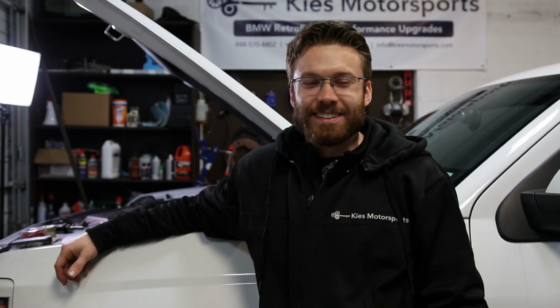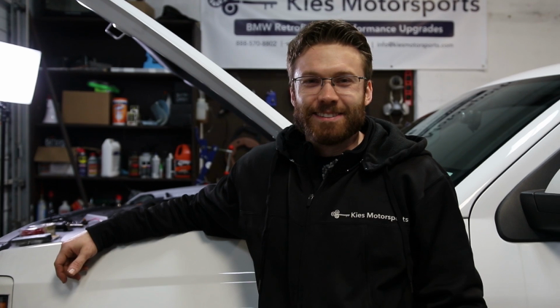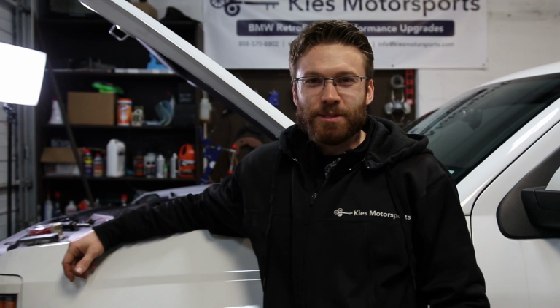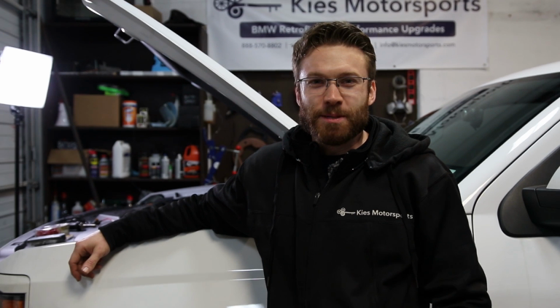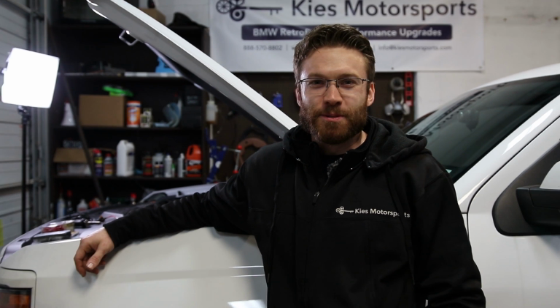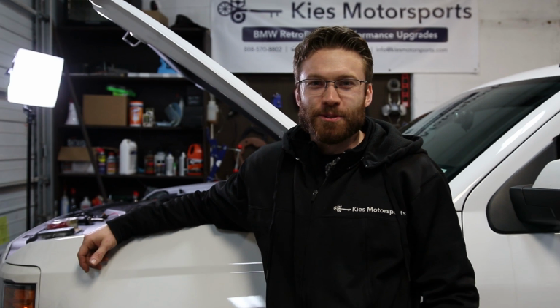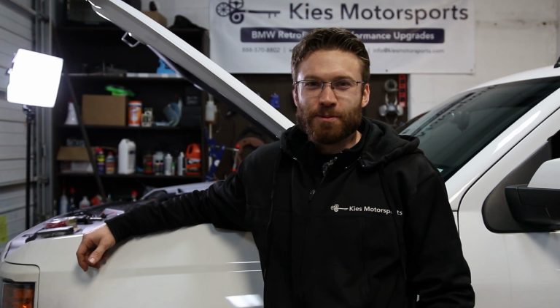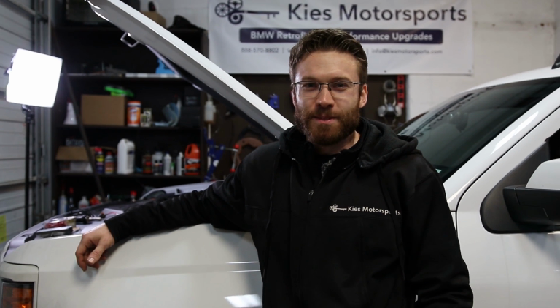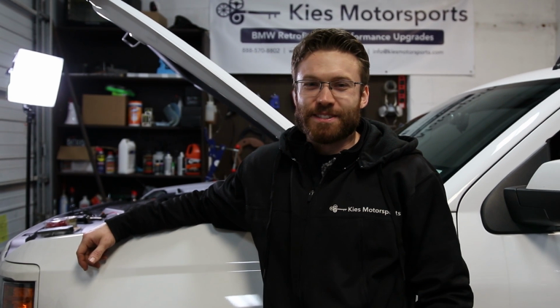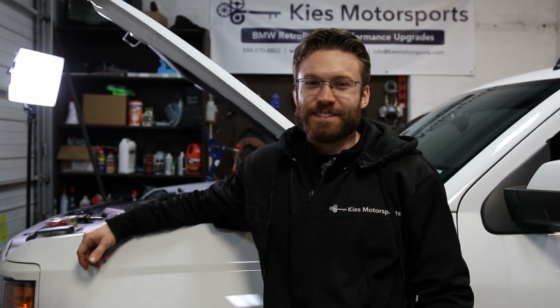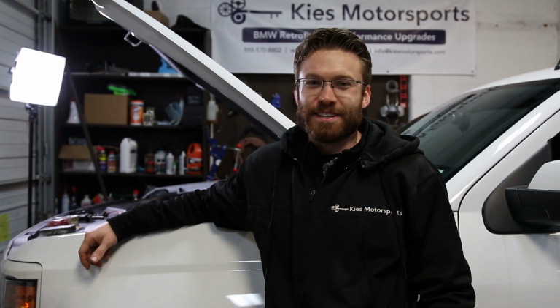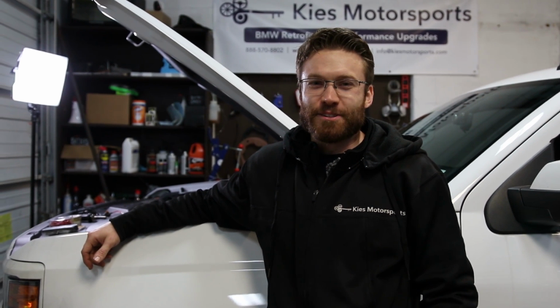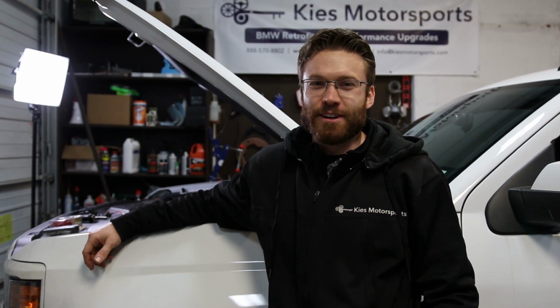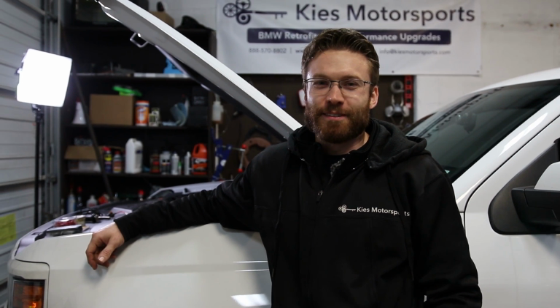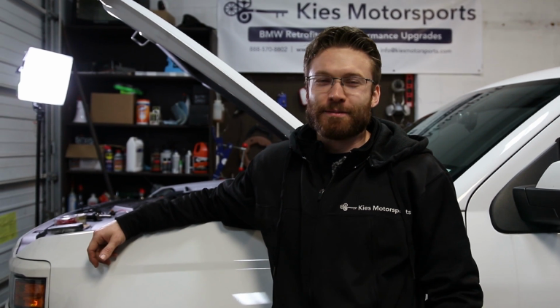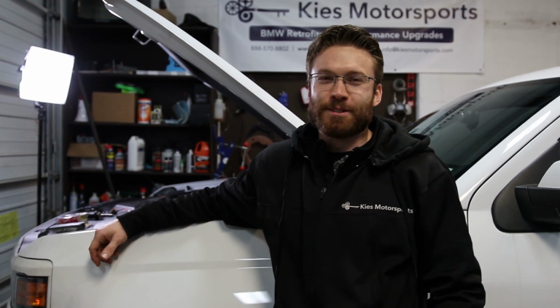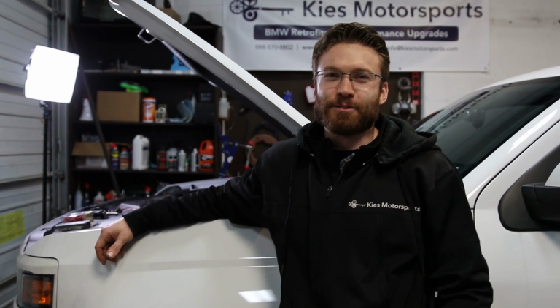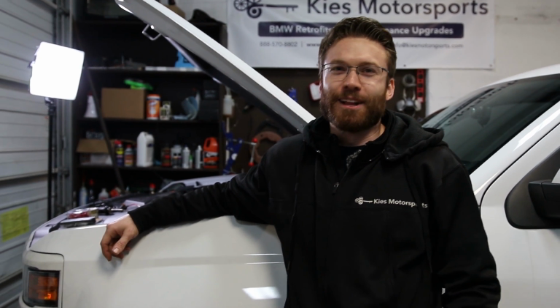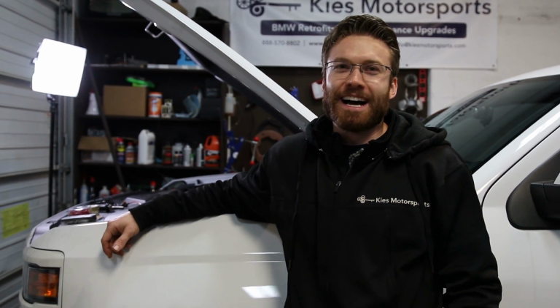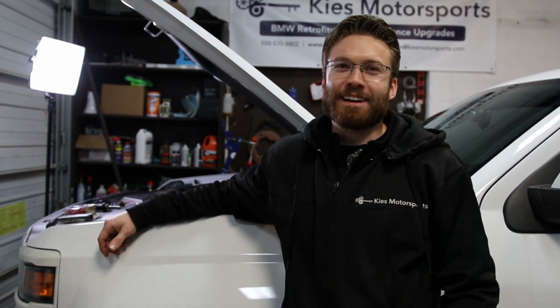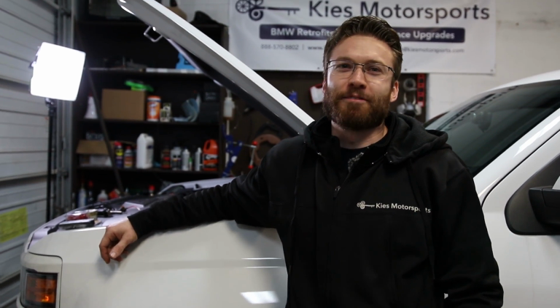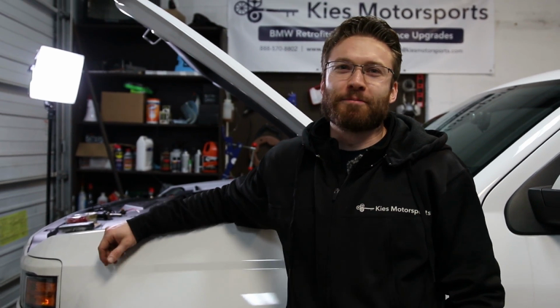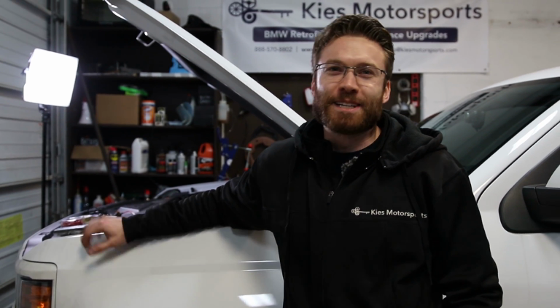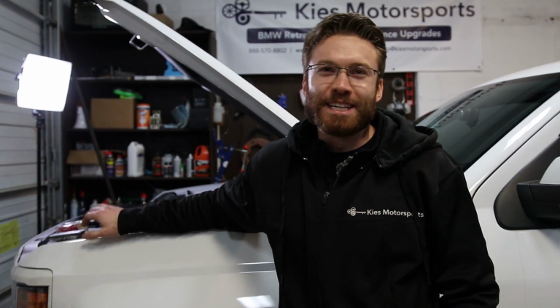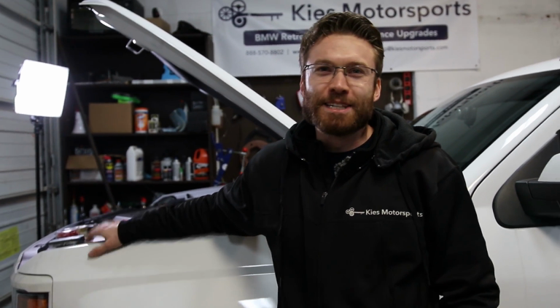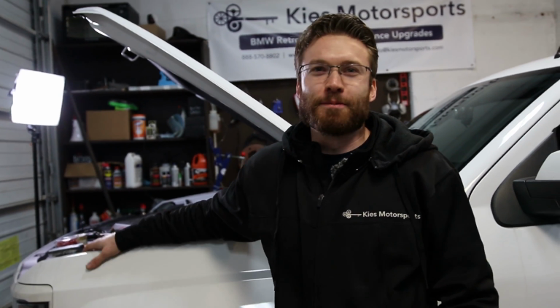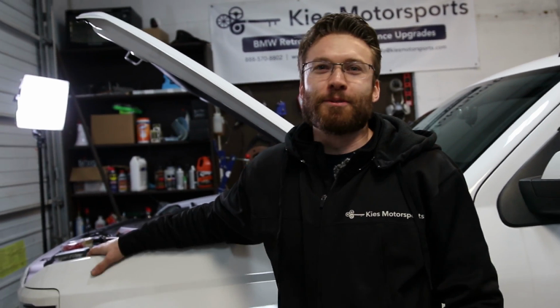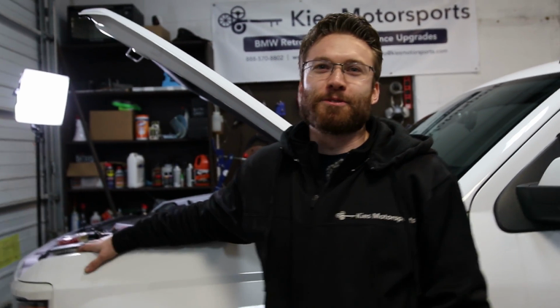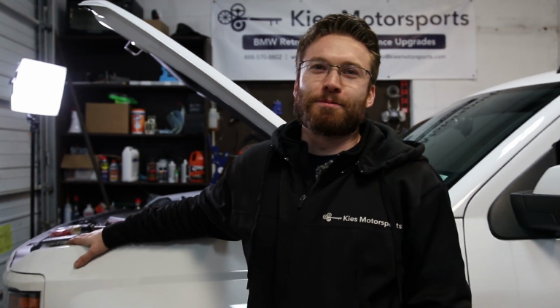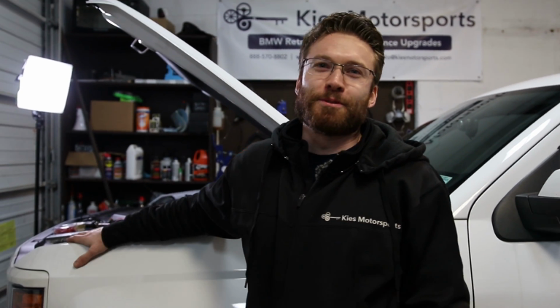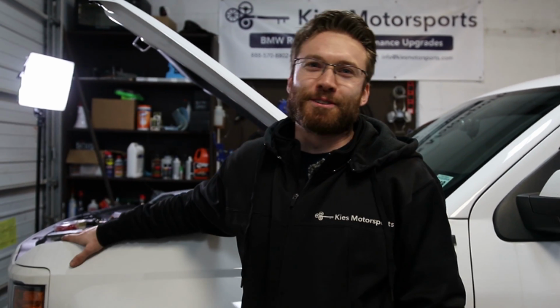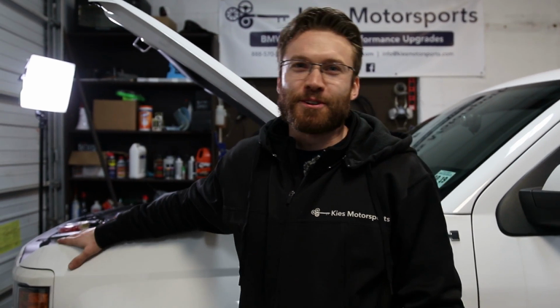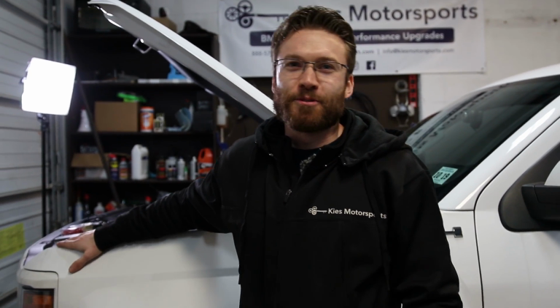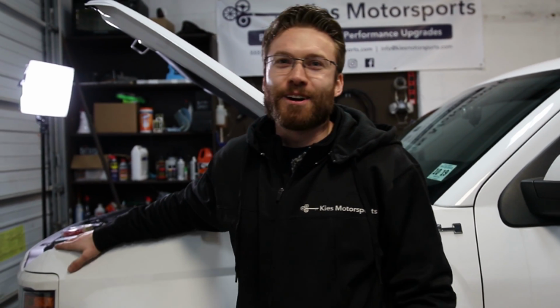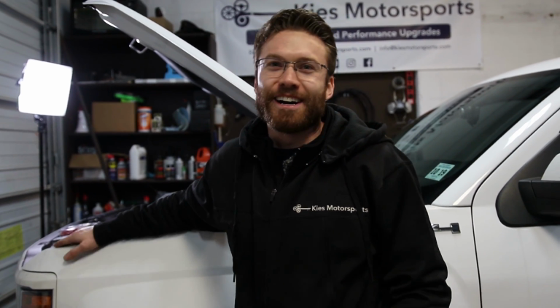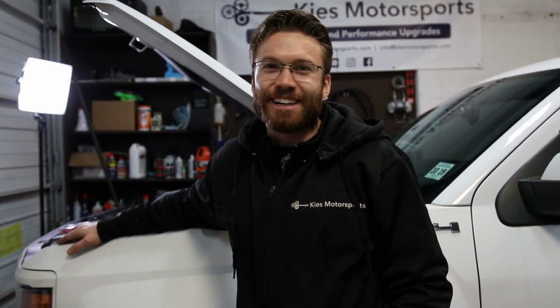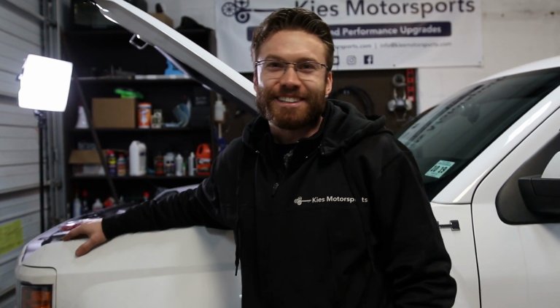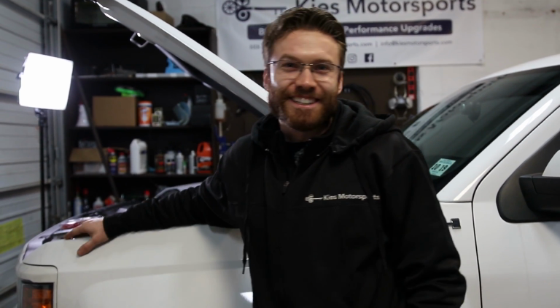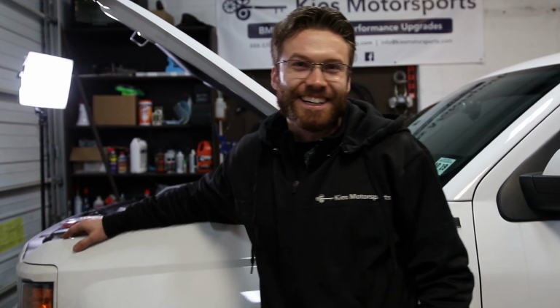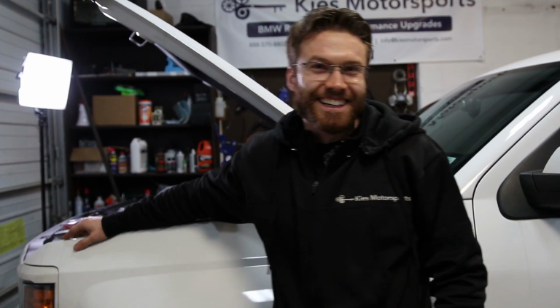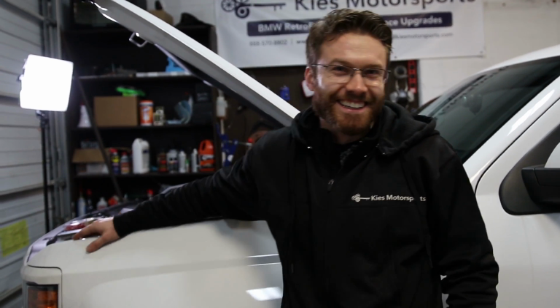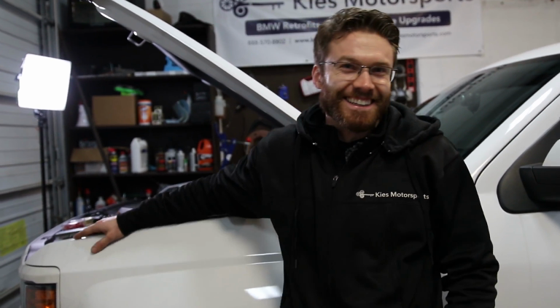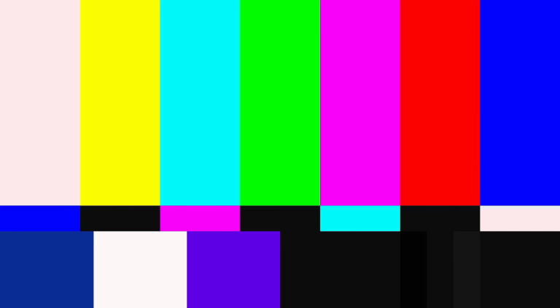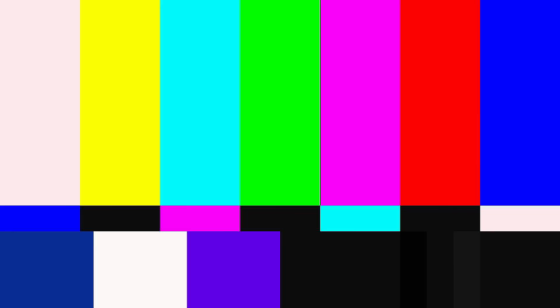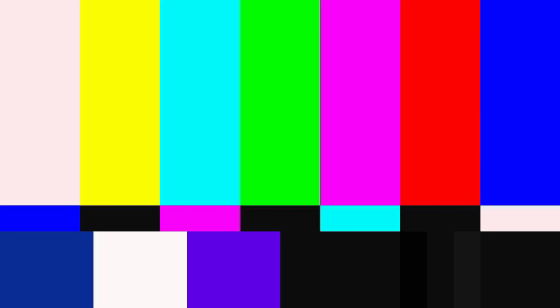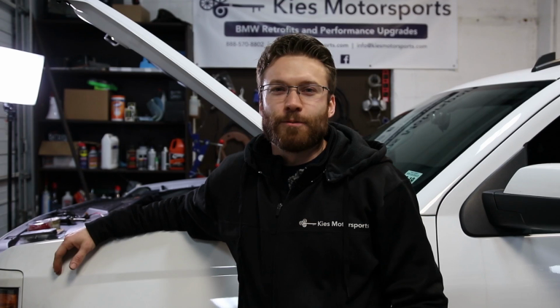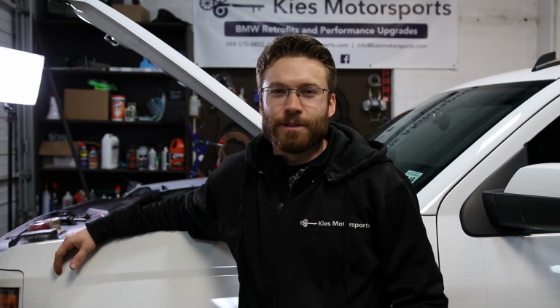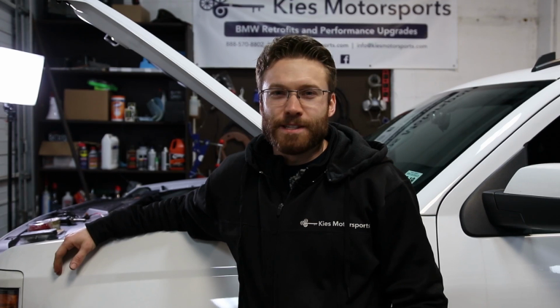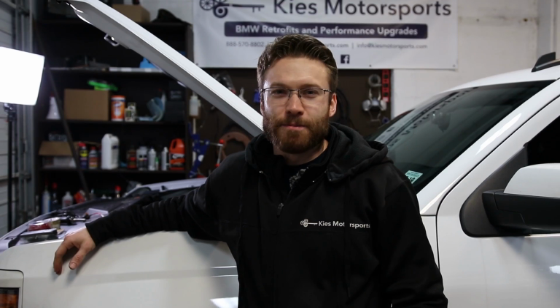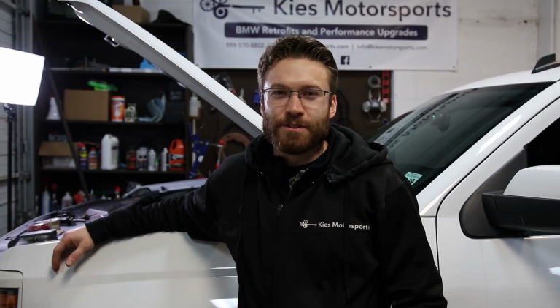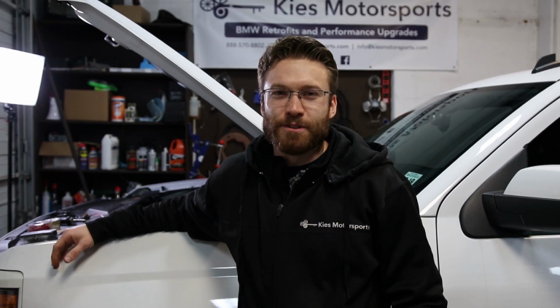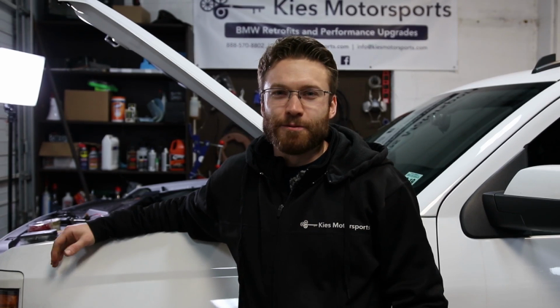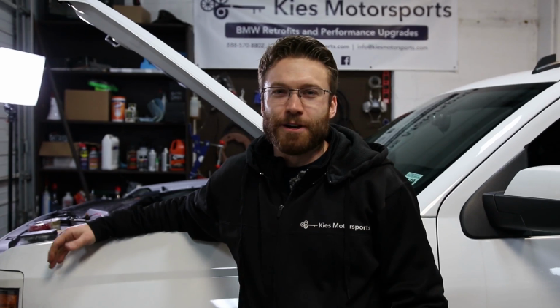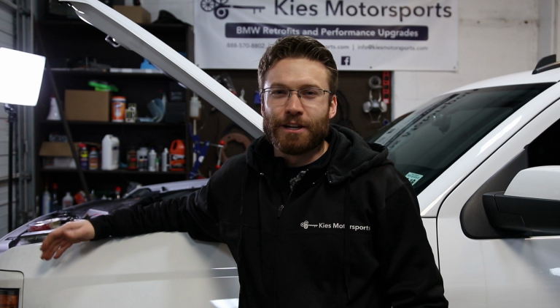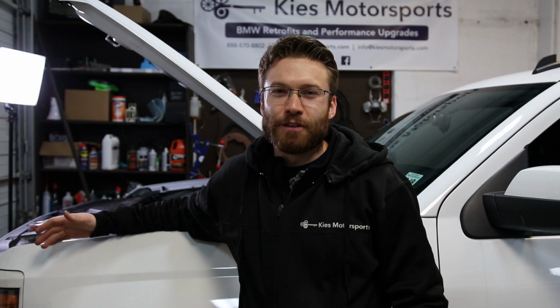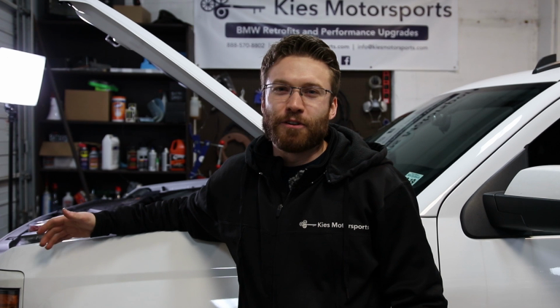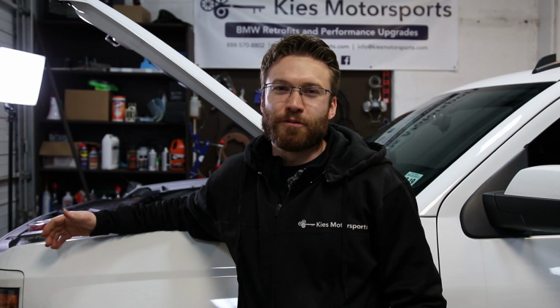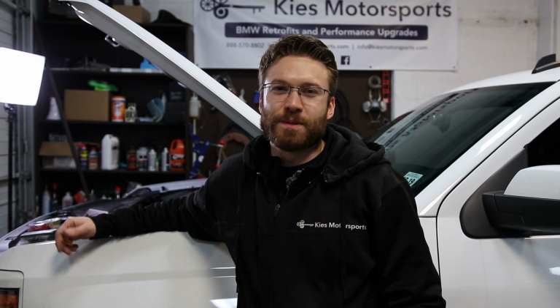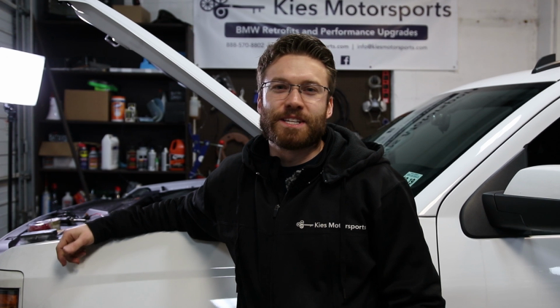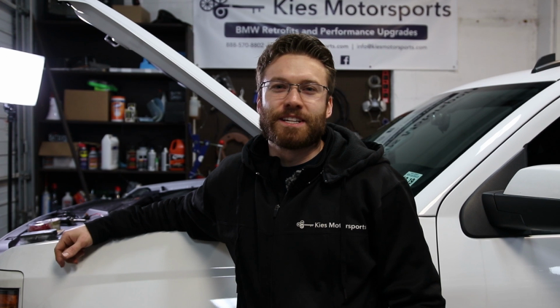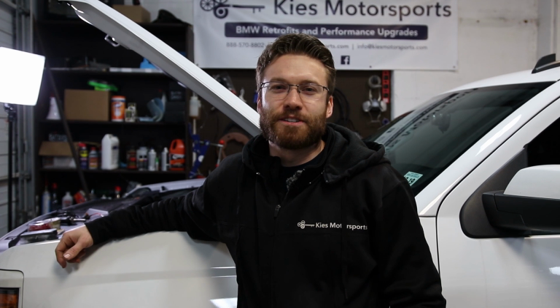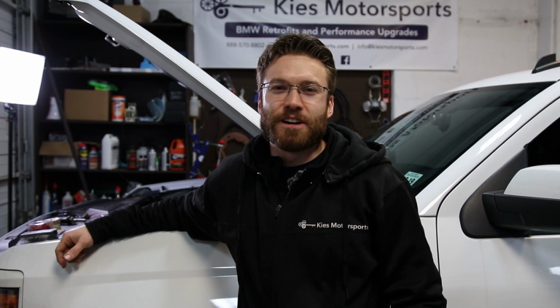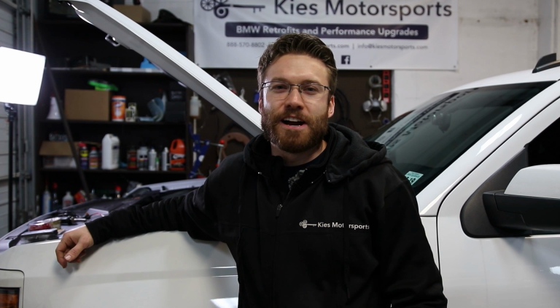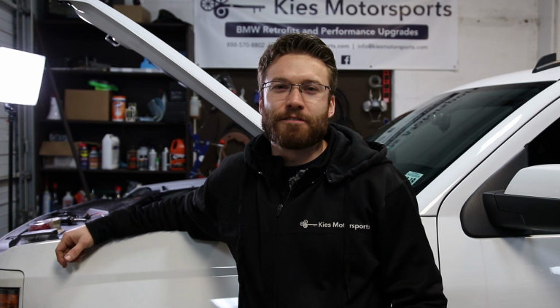What's up YouTube, this is Sunday Drive coming to you live from the Keys Motorsports Garage. Cliff here from the Sunday Drive.